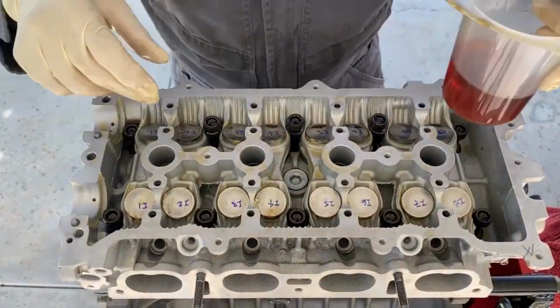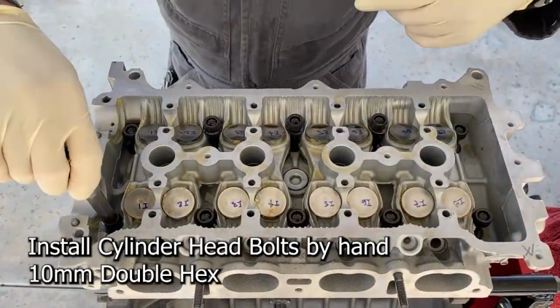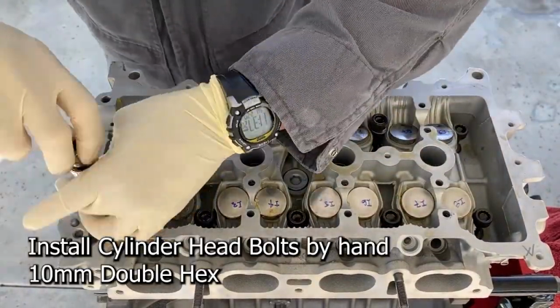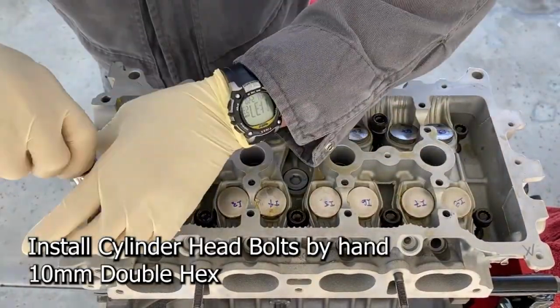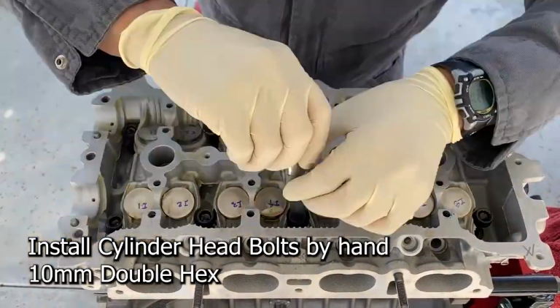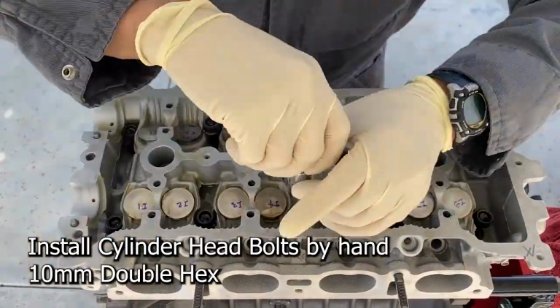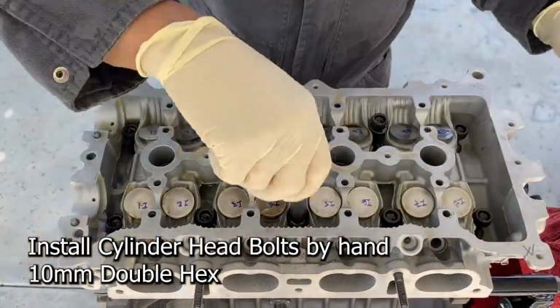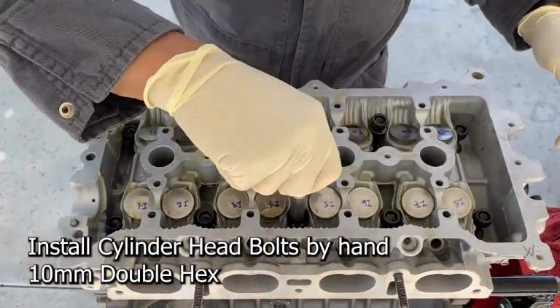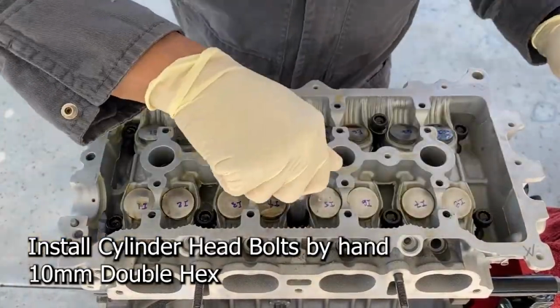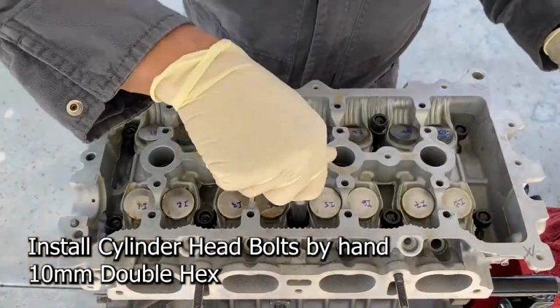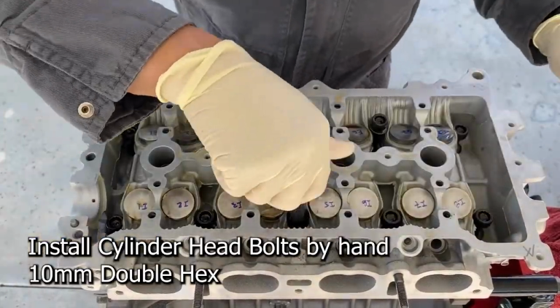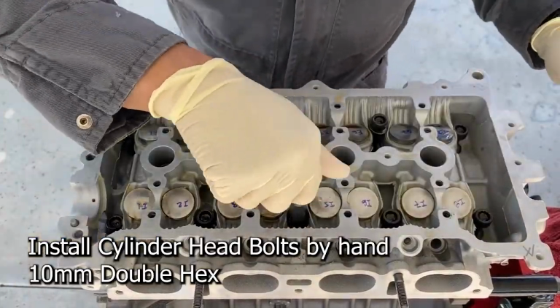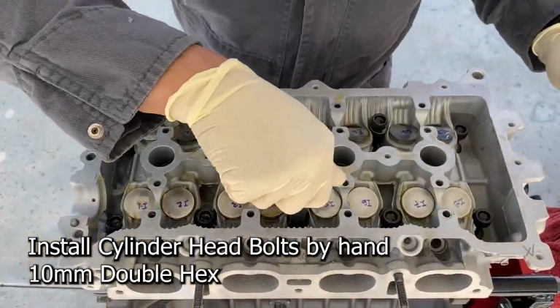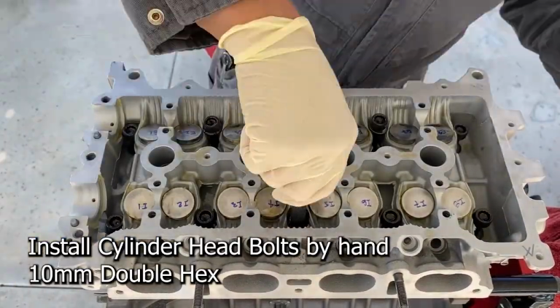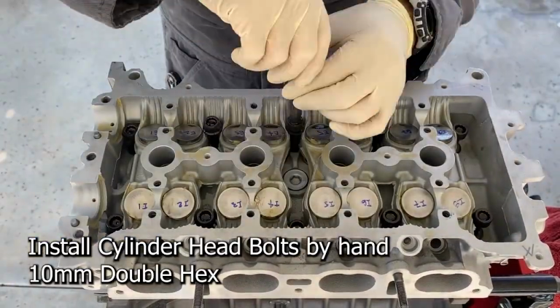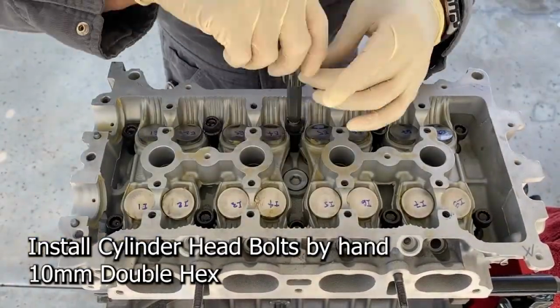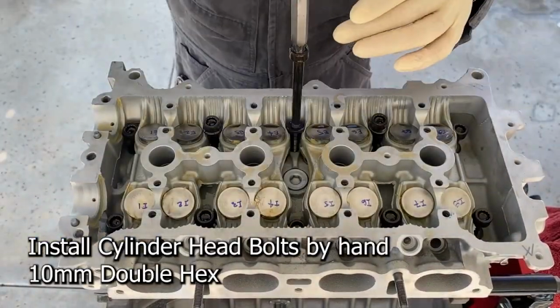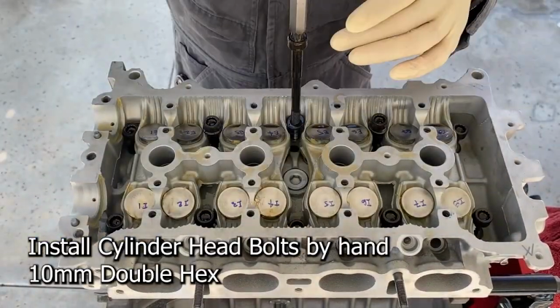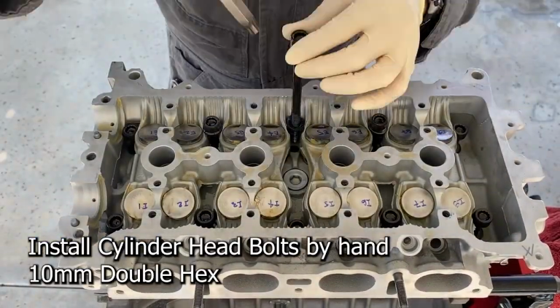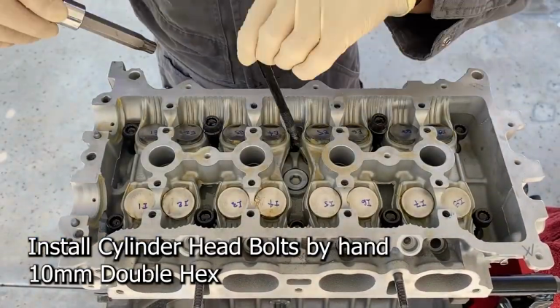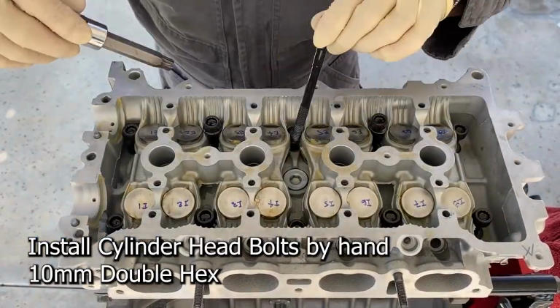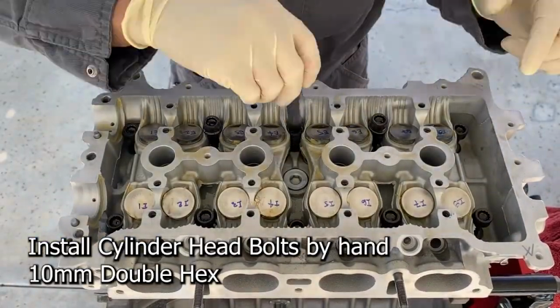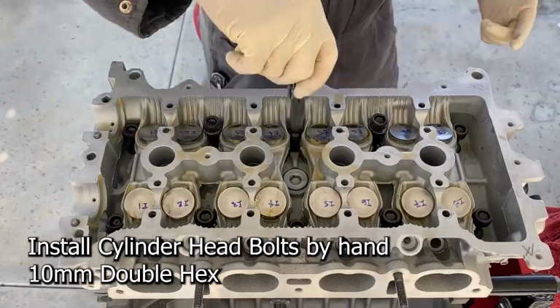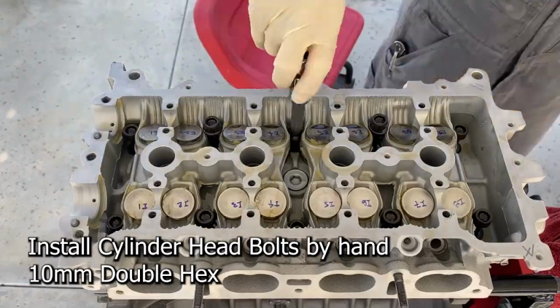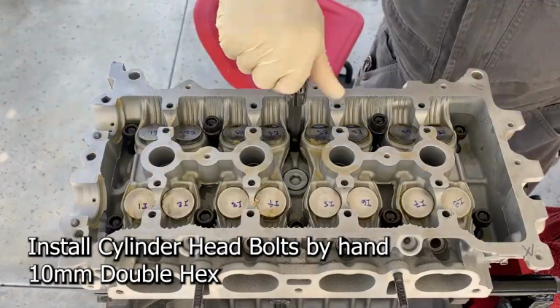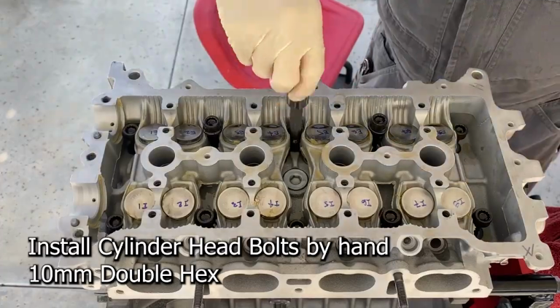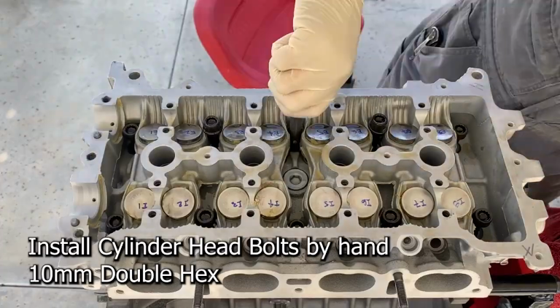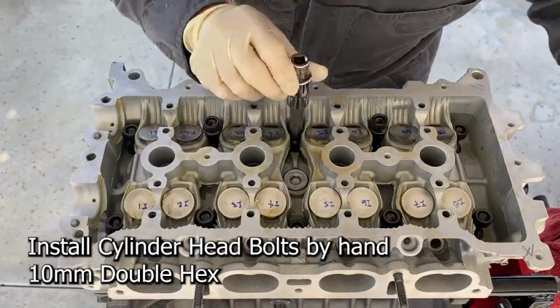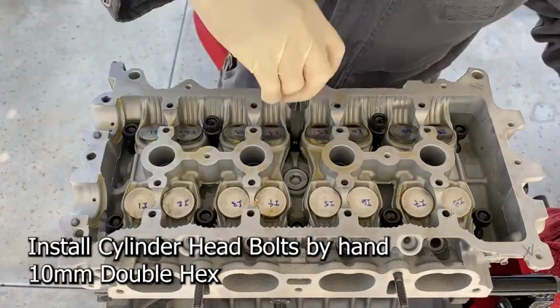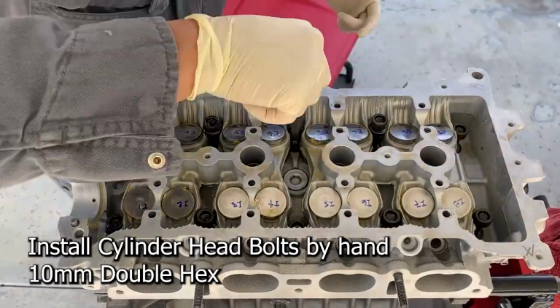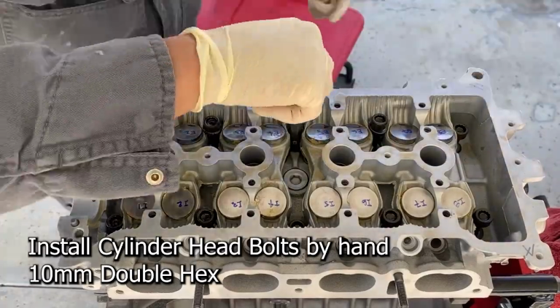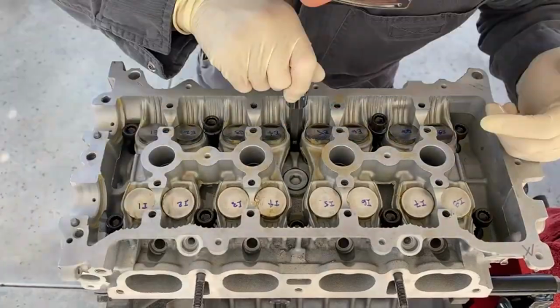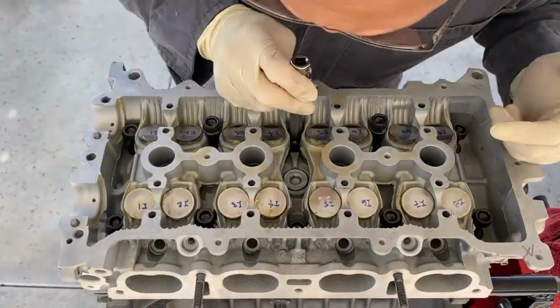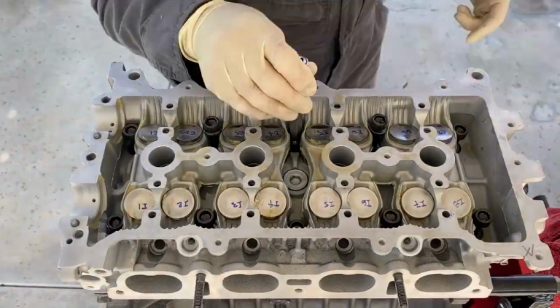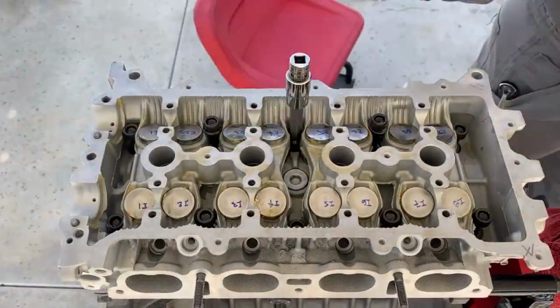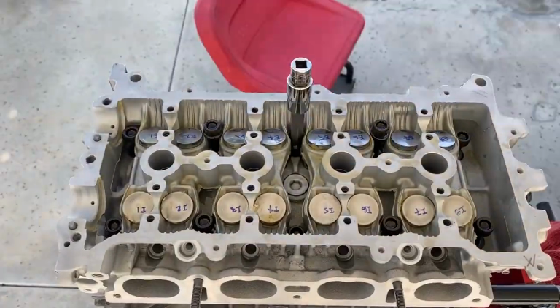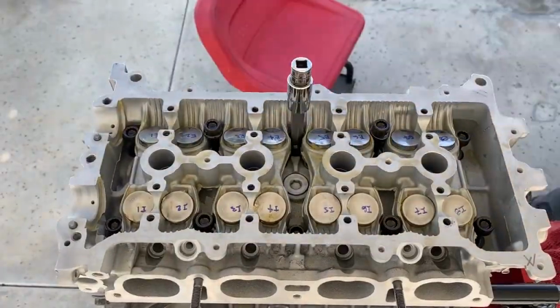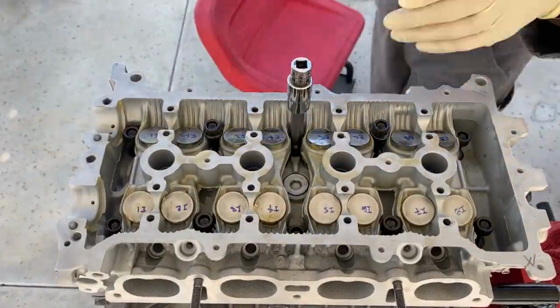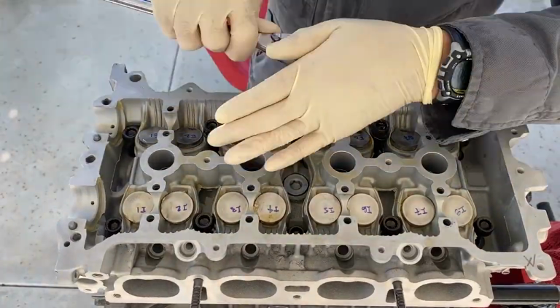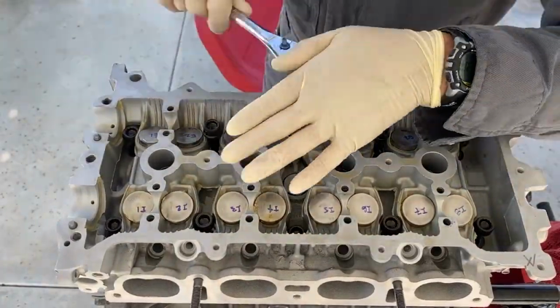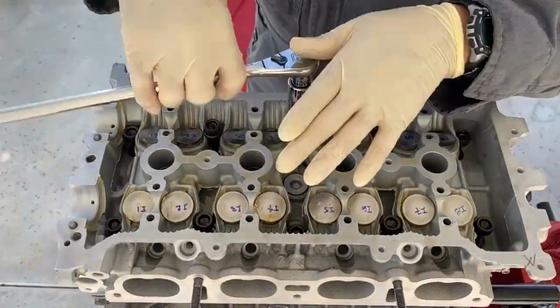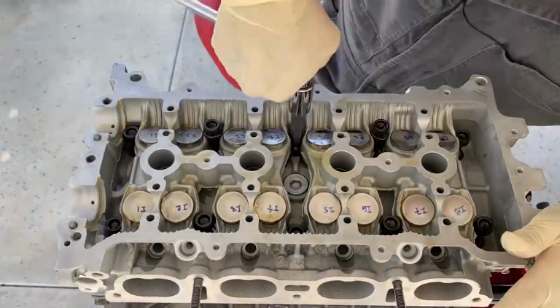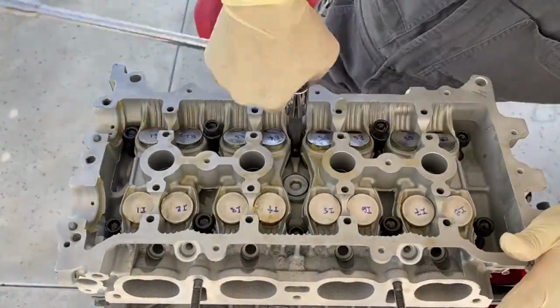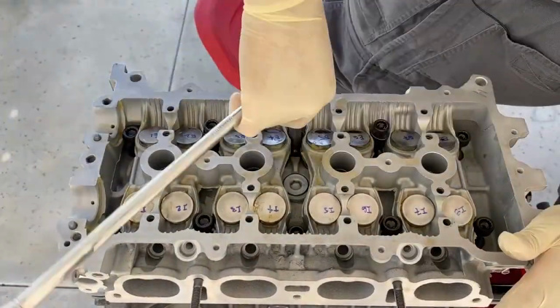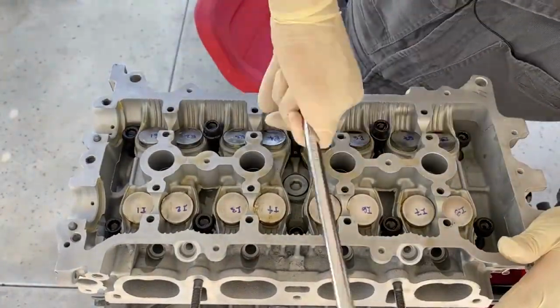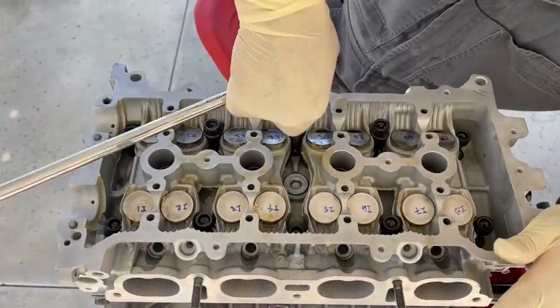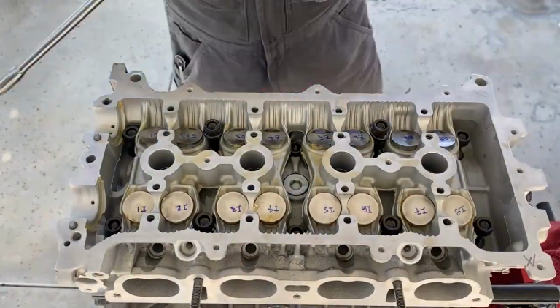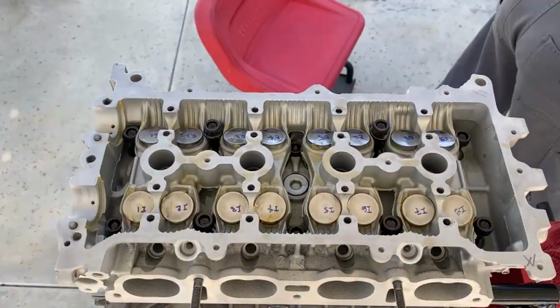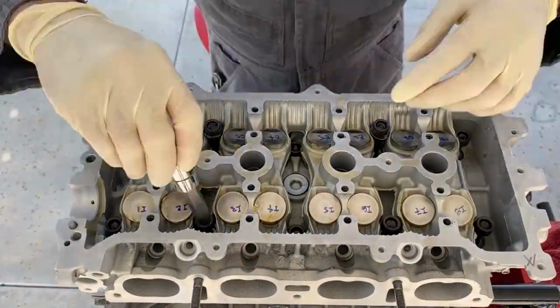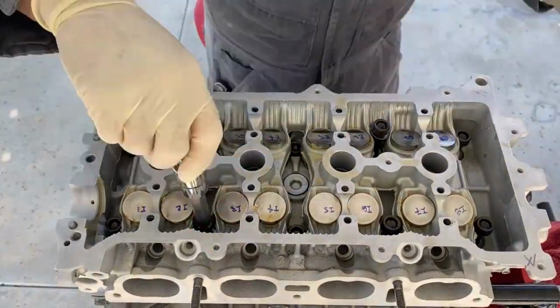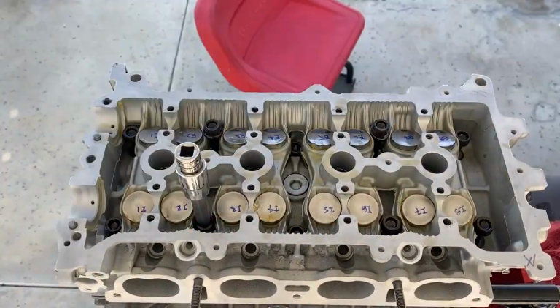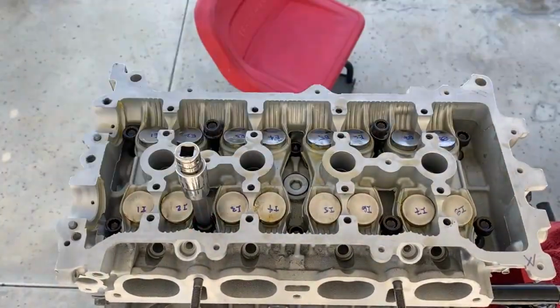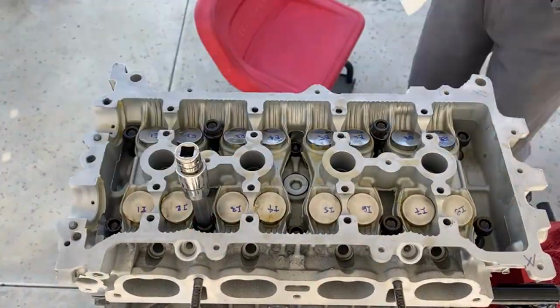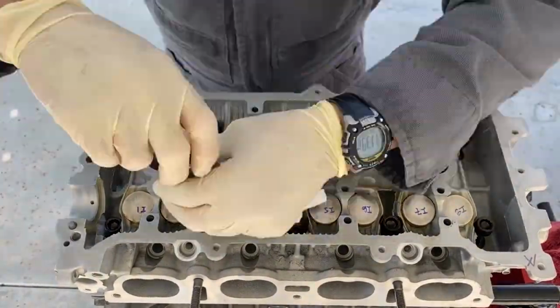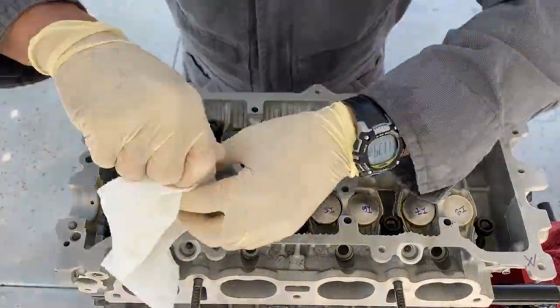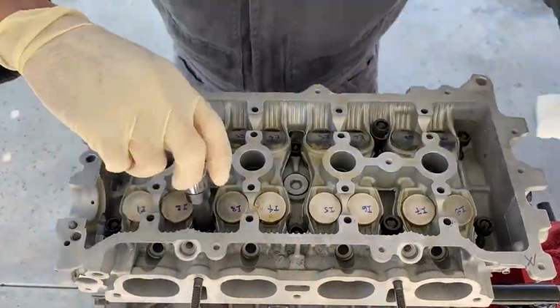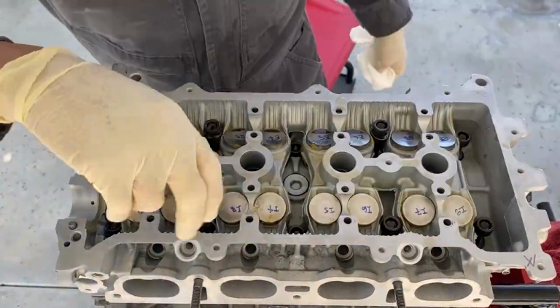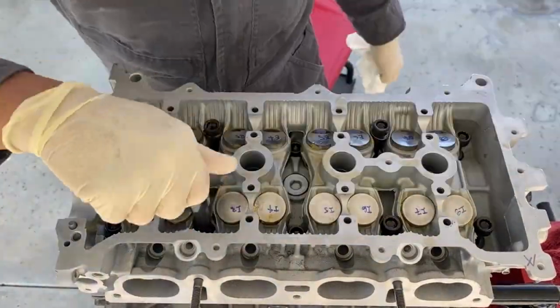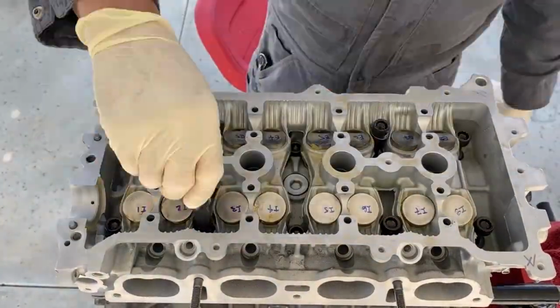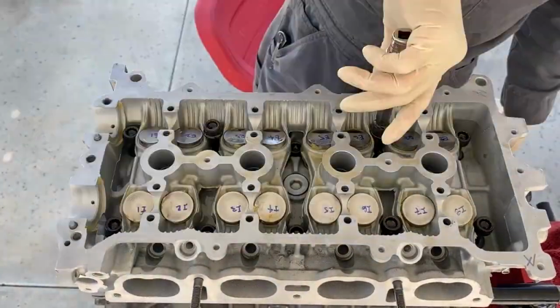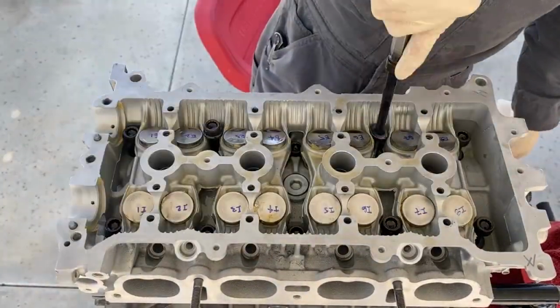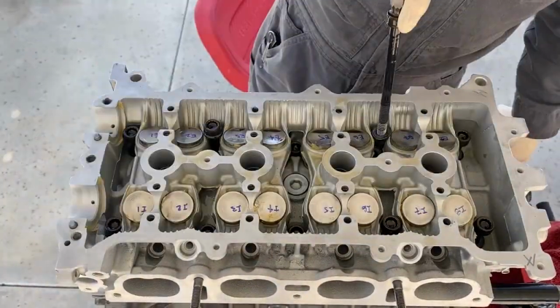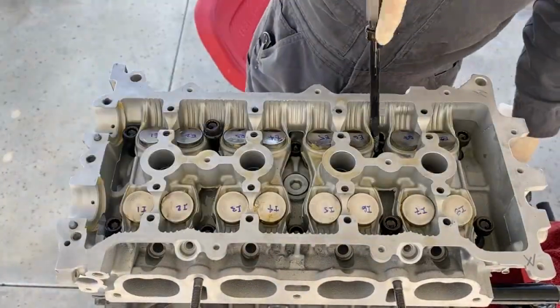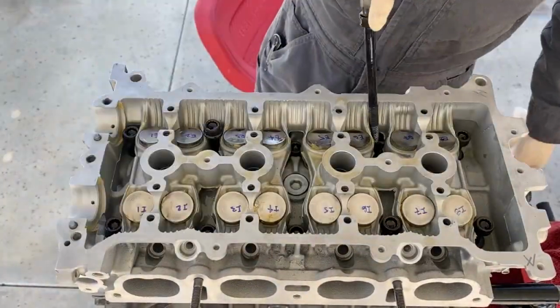Ensure the washers are seated properly and run the cylinder head bolts down by hand. This method prevents cross threading.